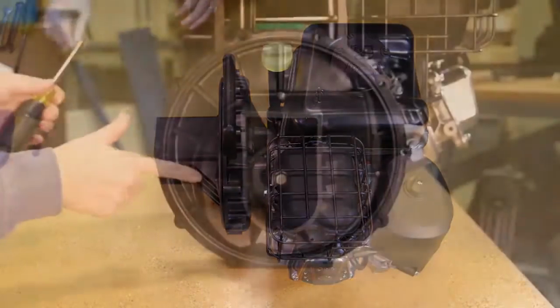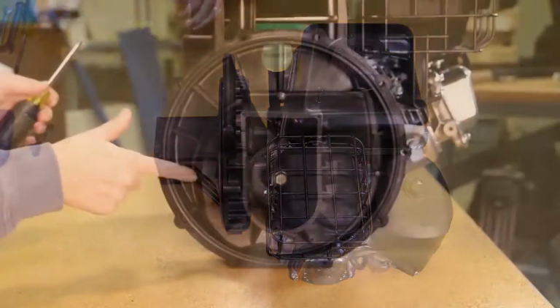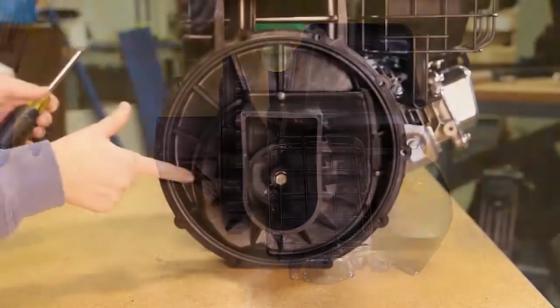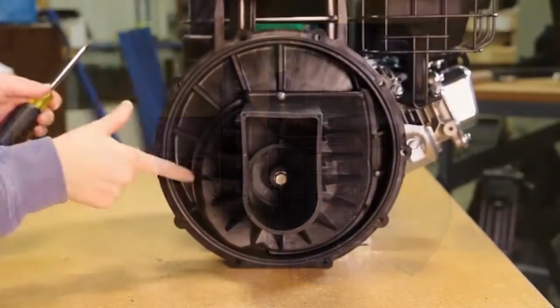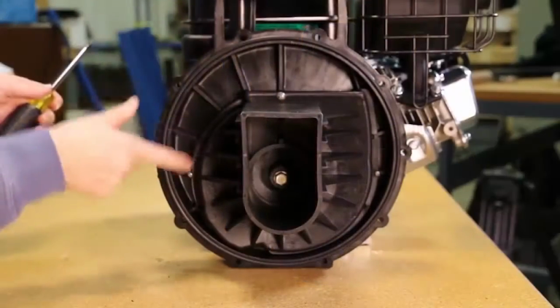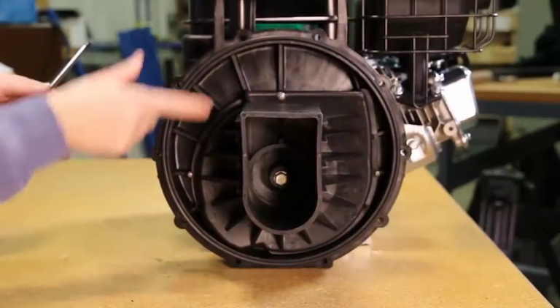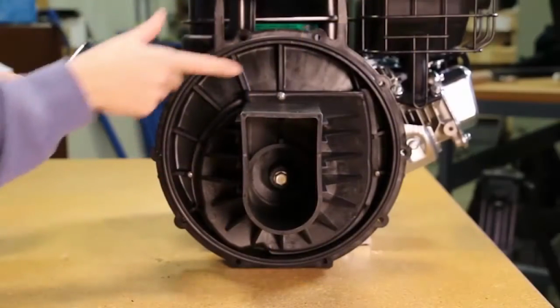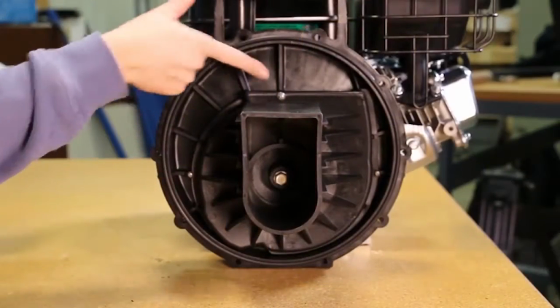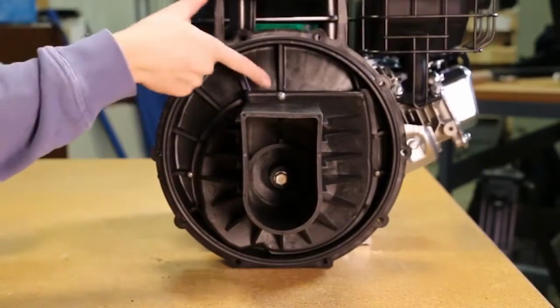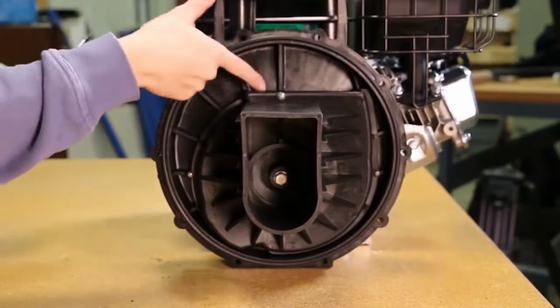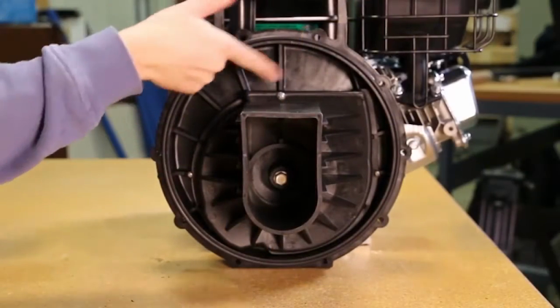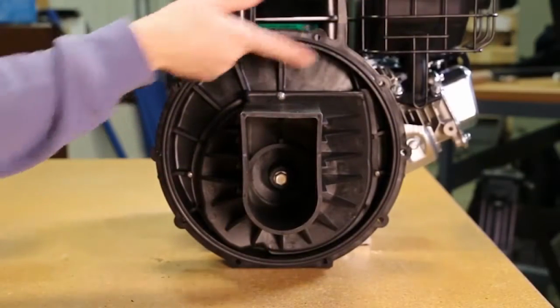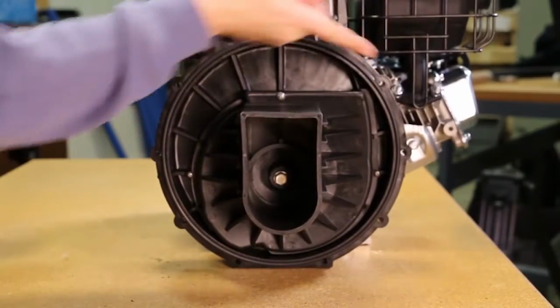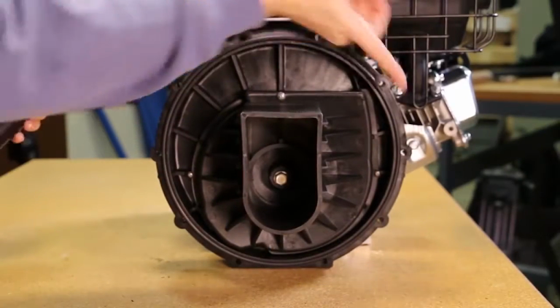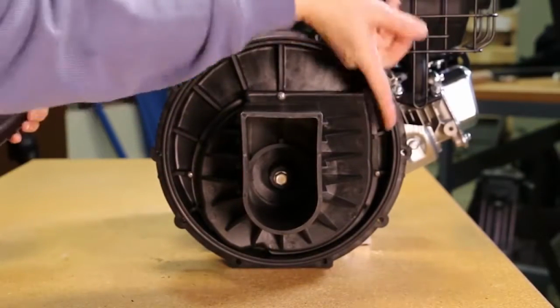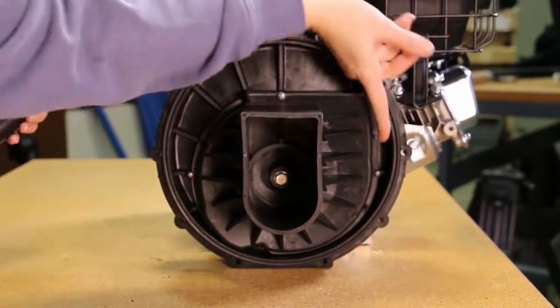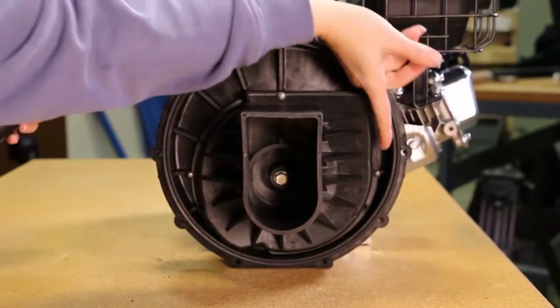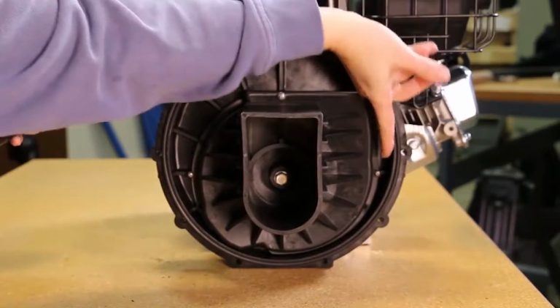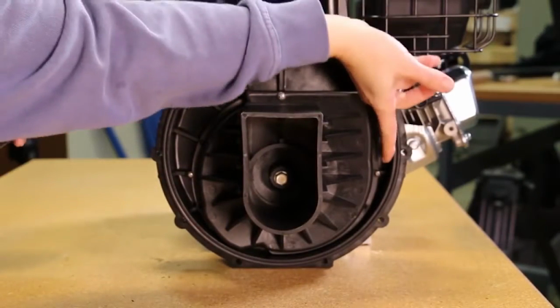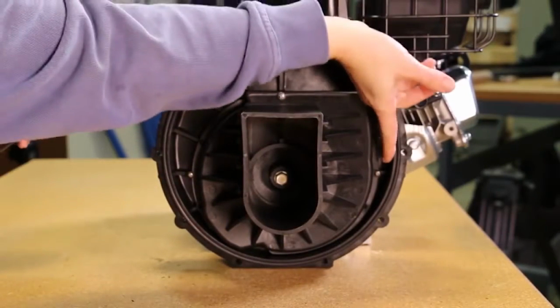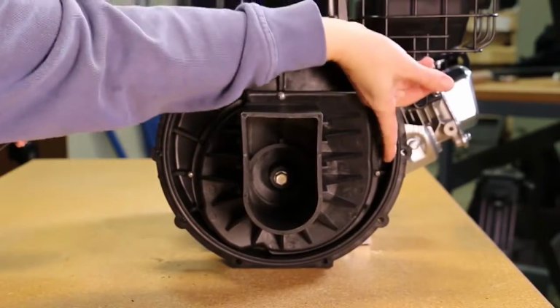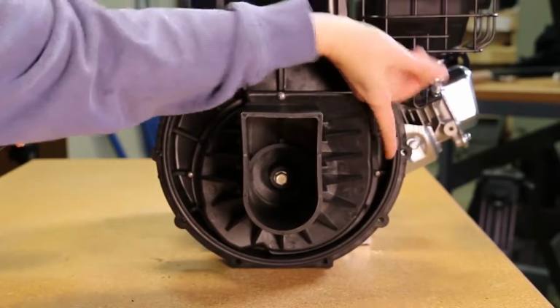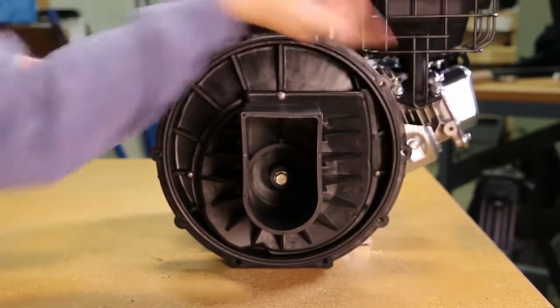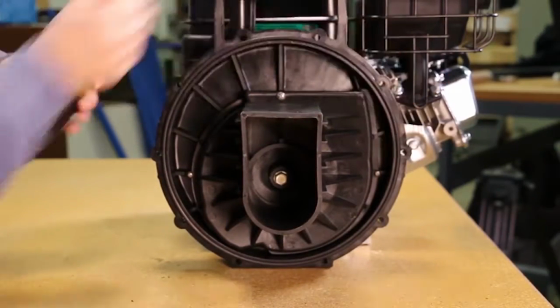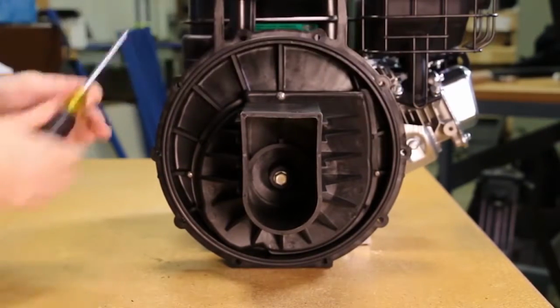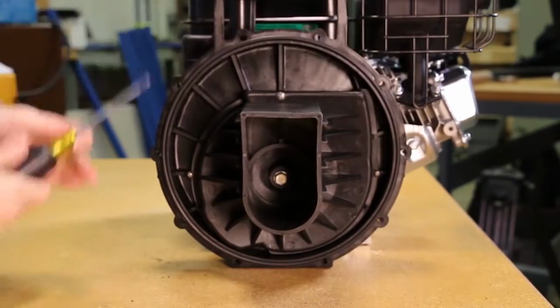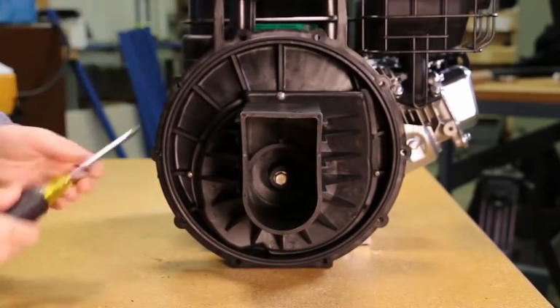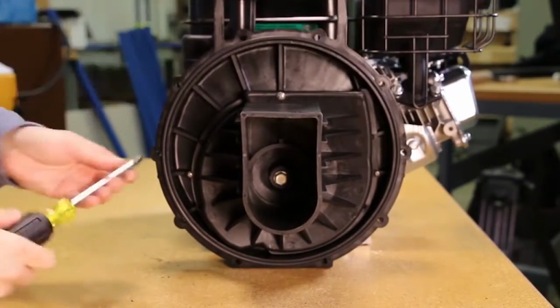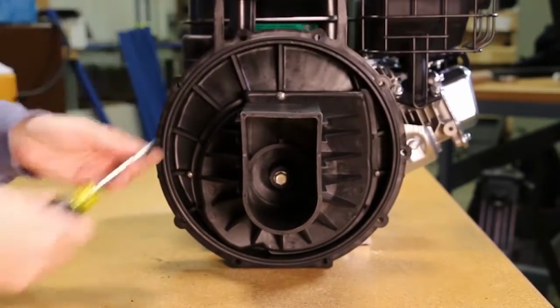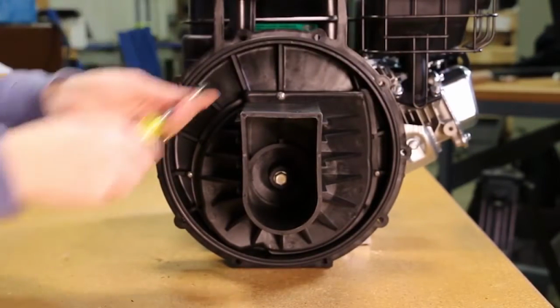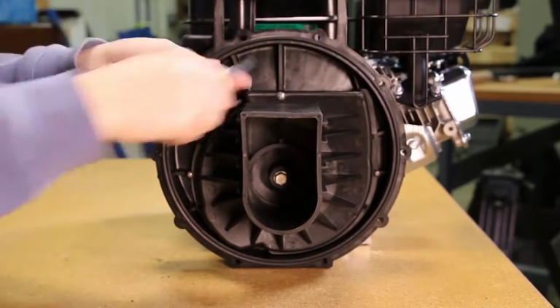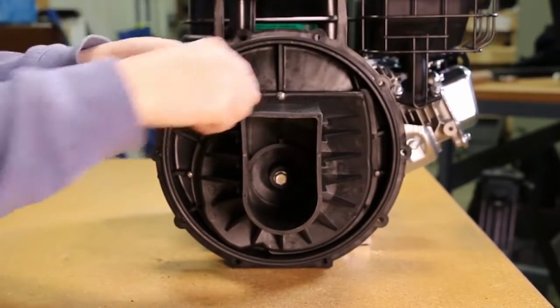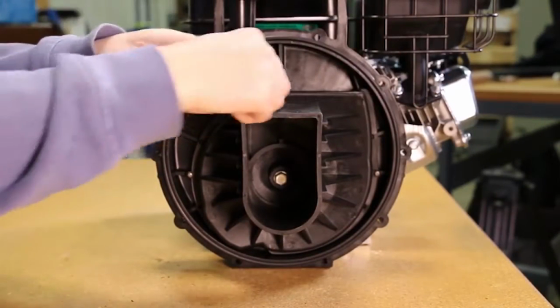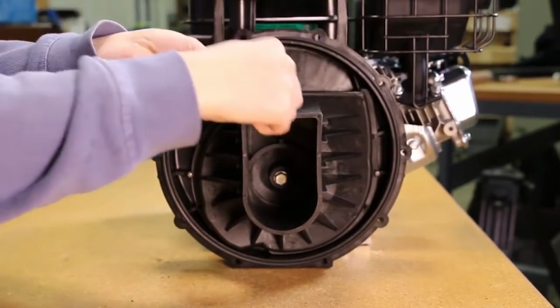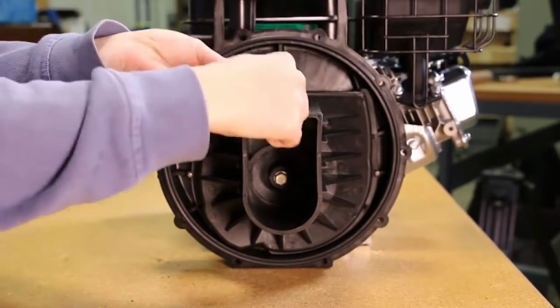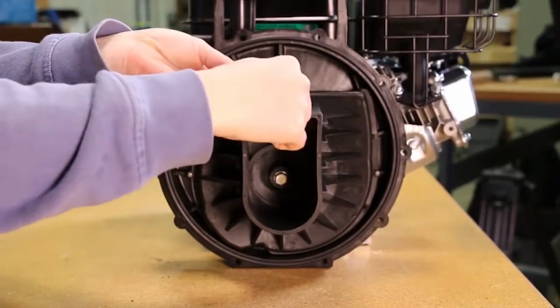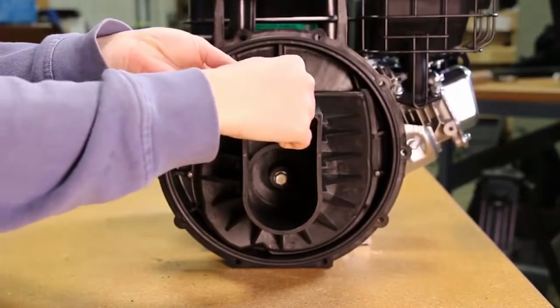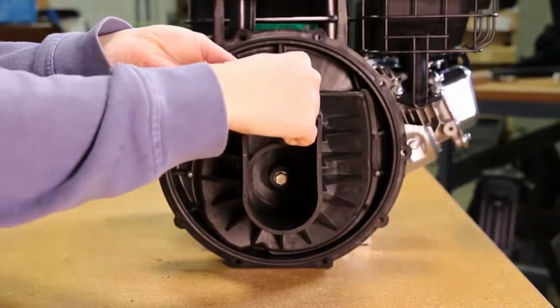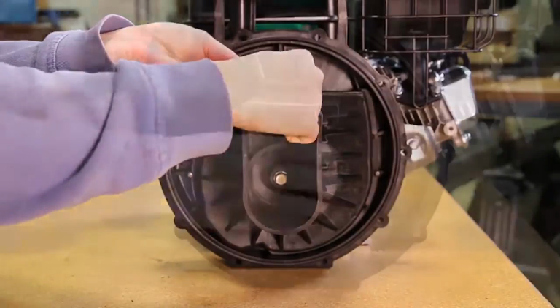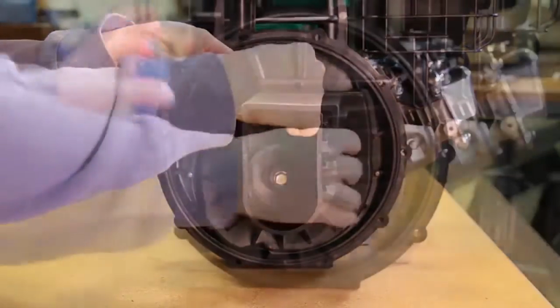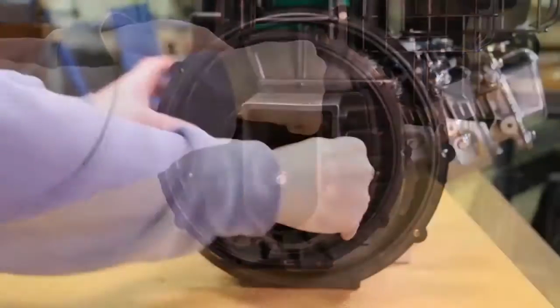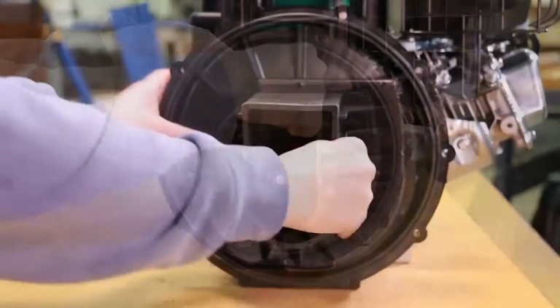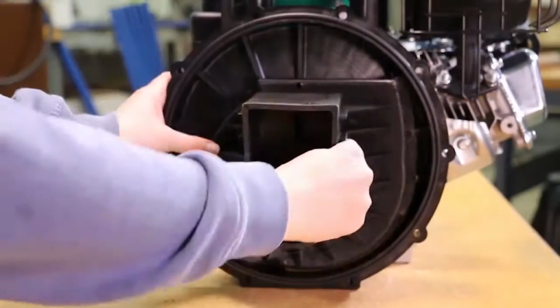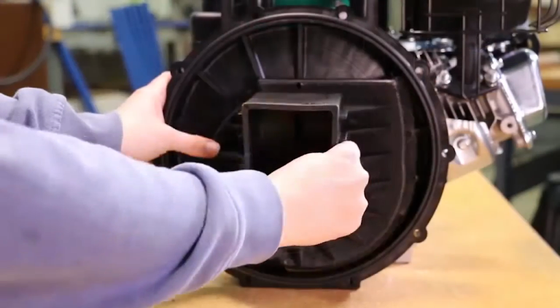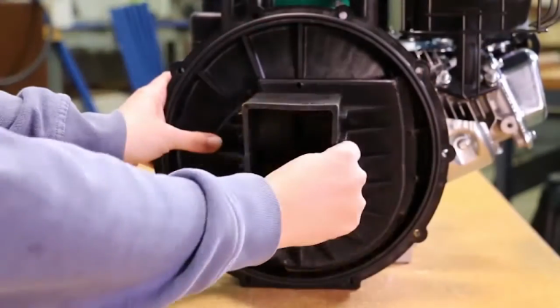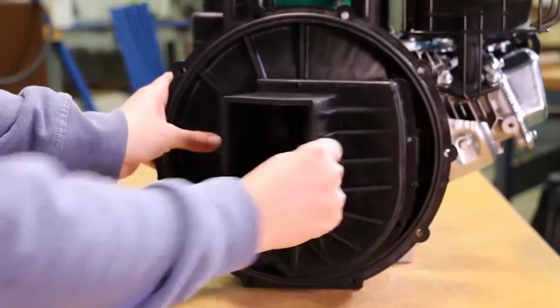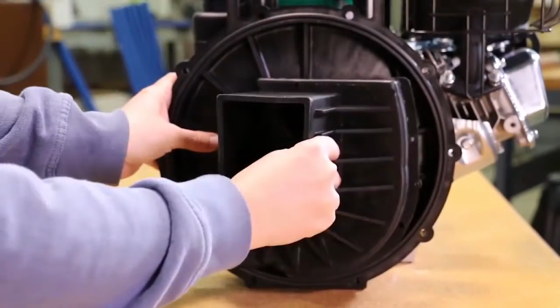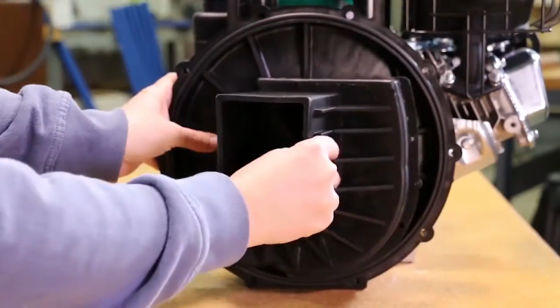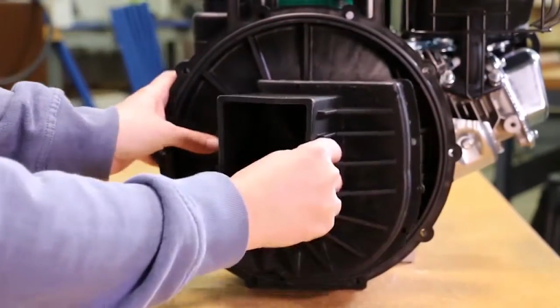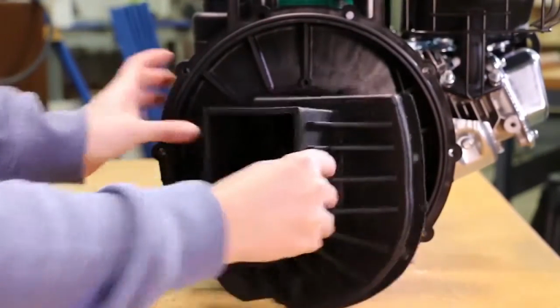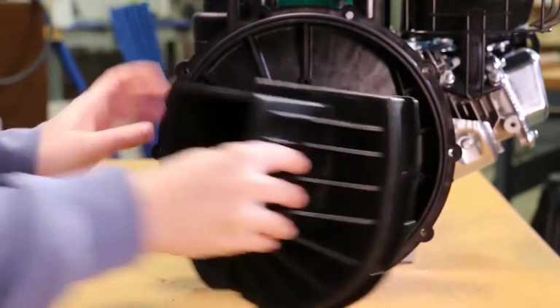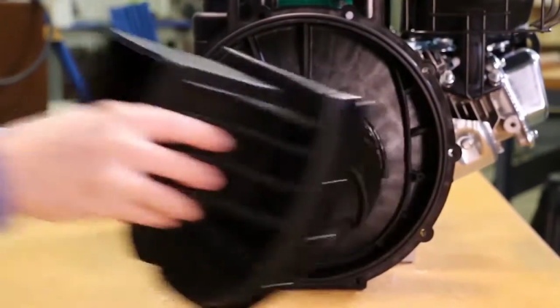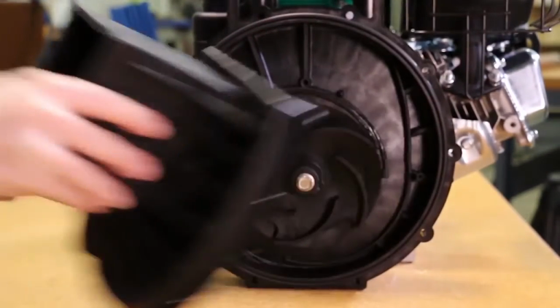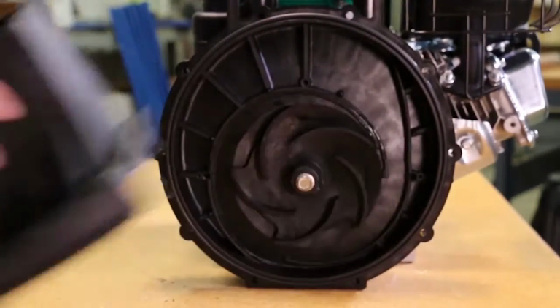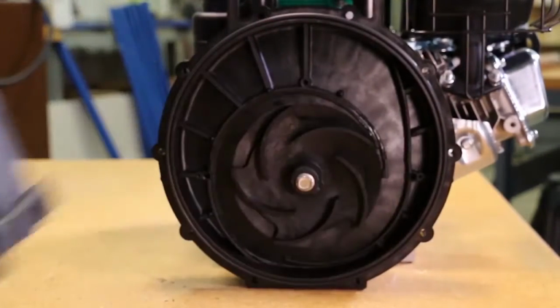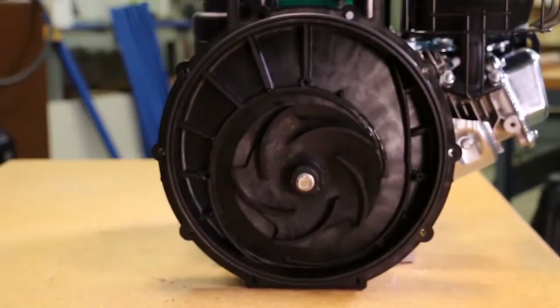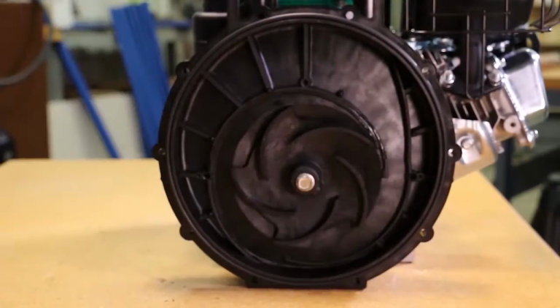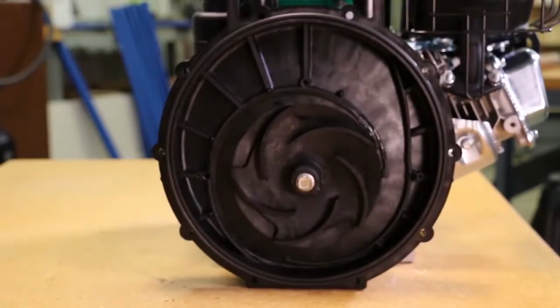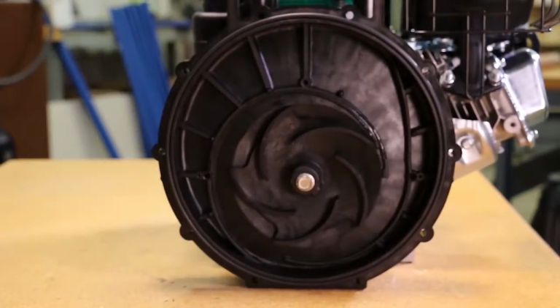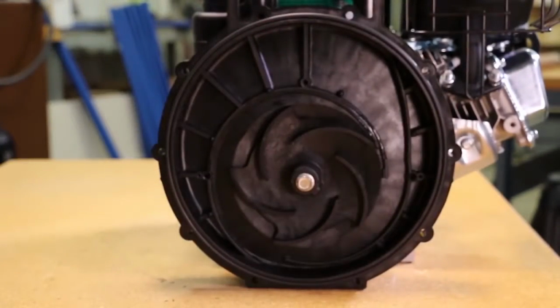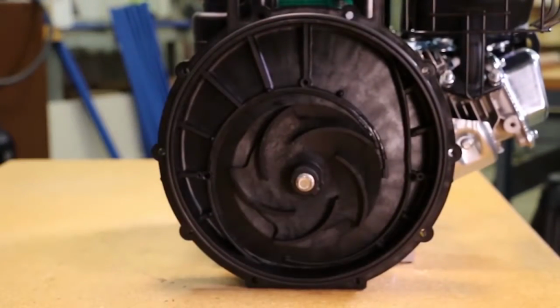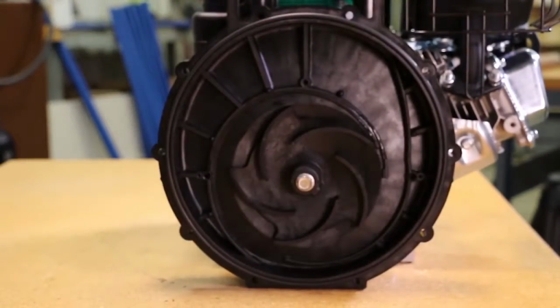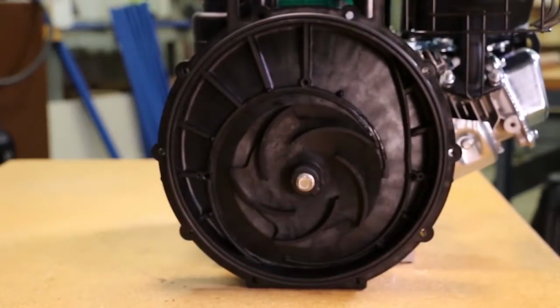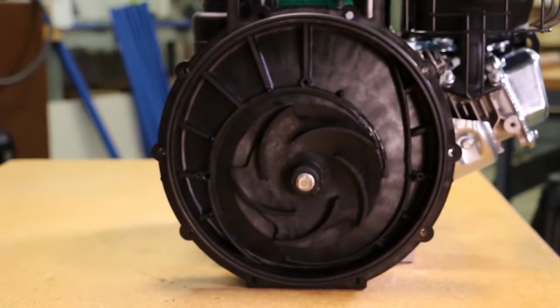Remove the check valve from the volute. Remove the one upper volute screw and the two smaller volute screws. Now remove the volute from the remaining pump assembly.